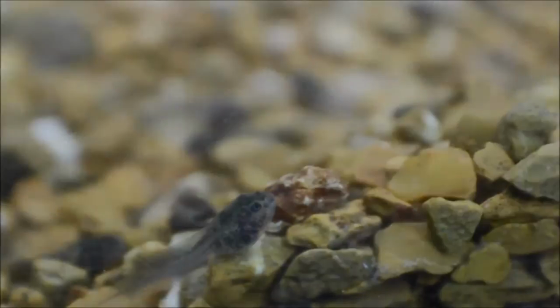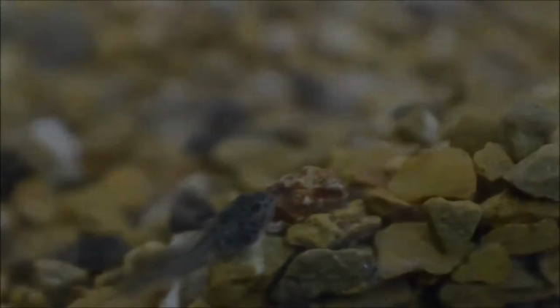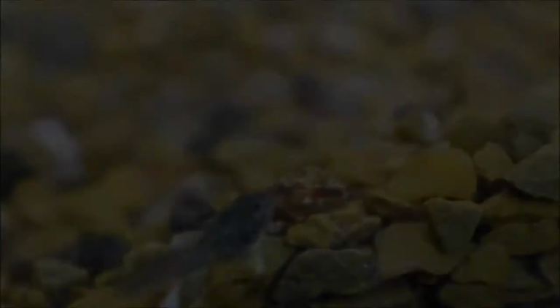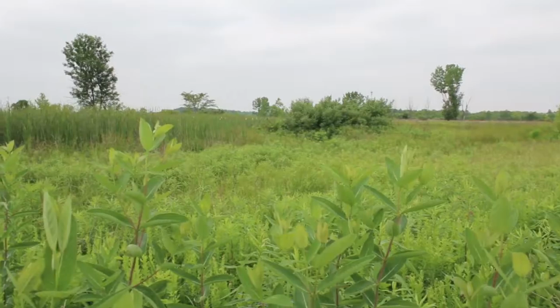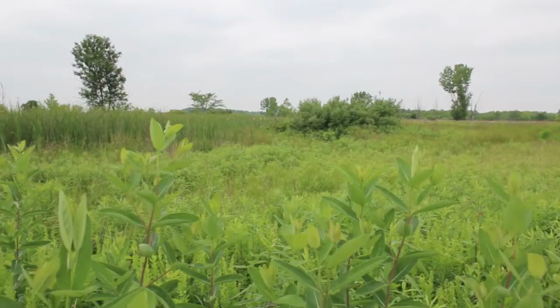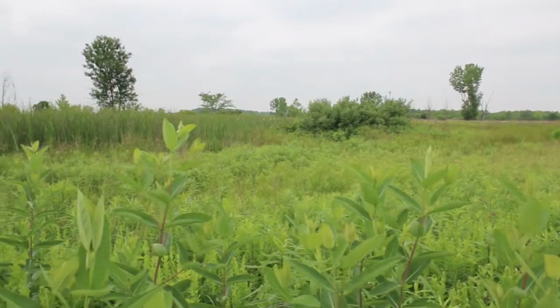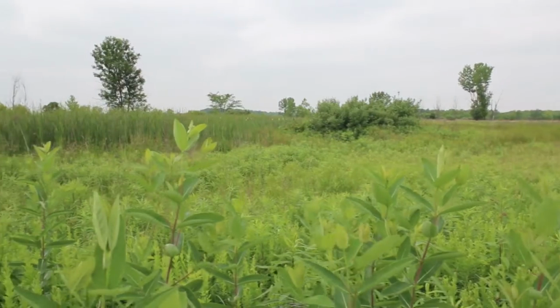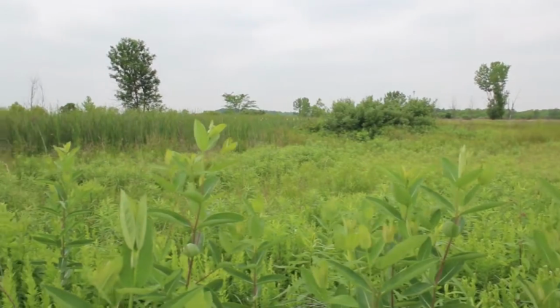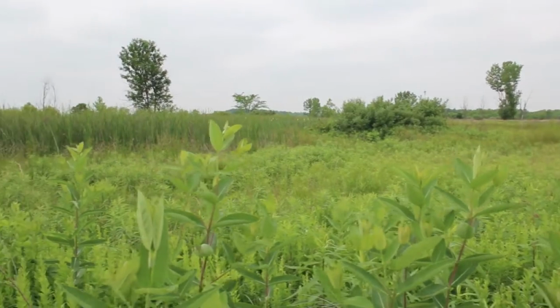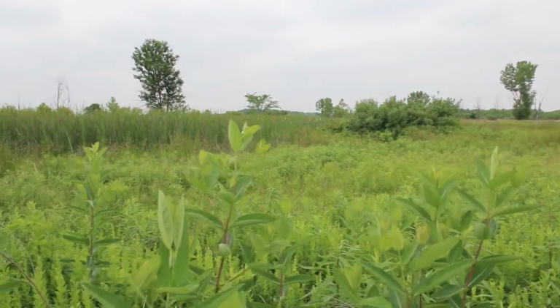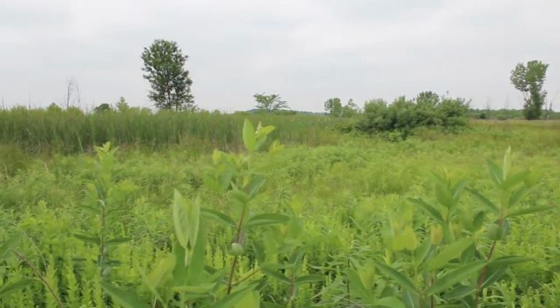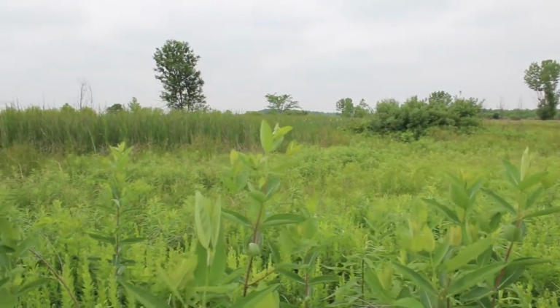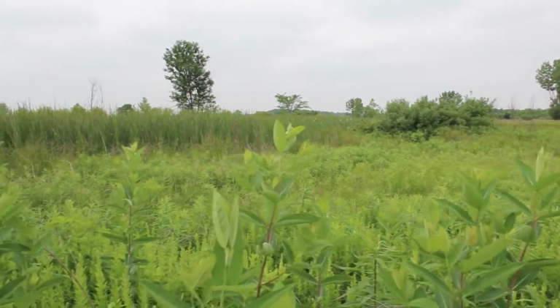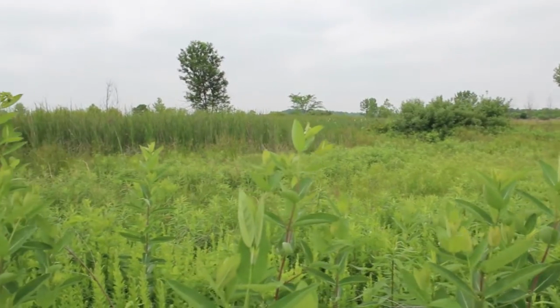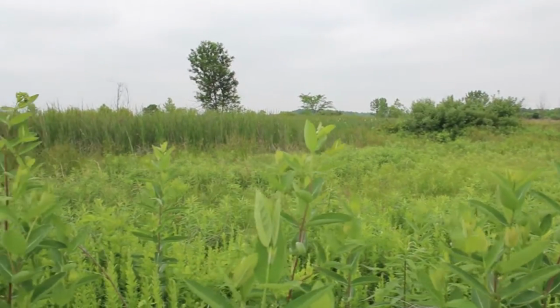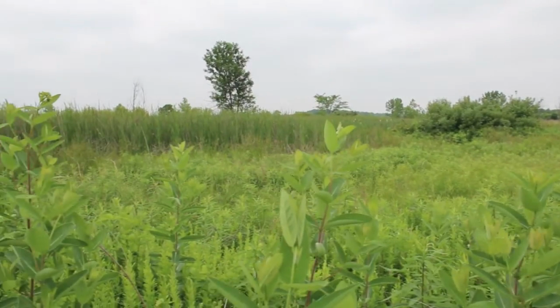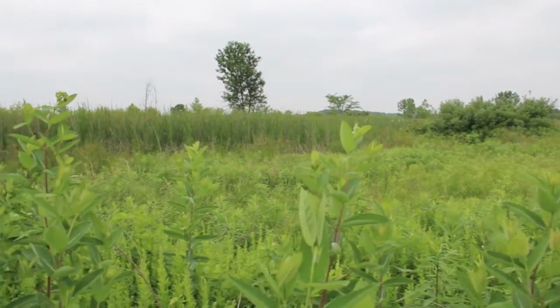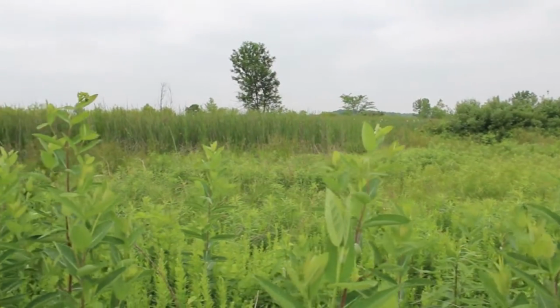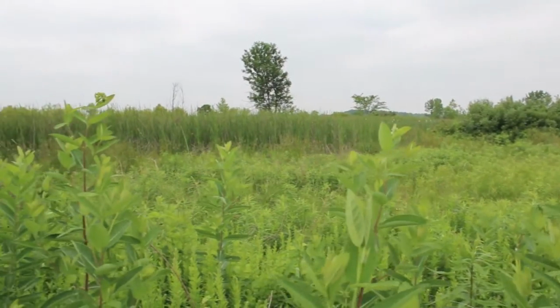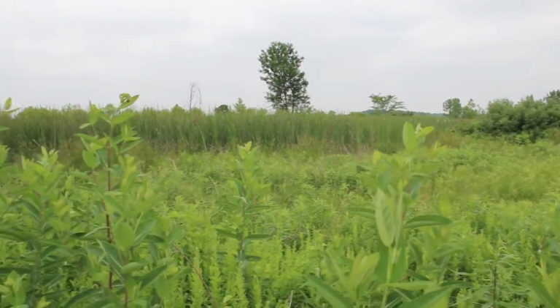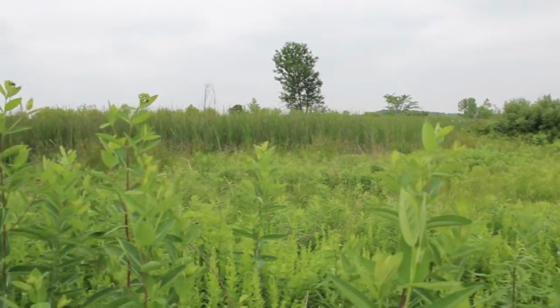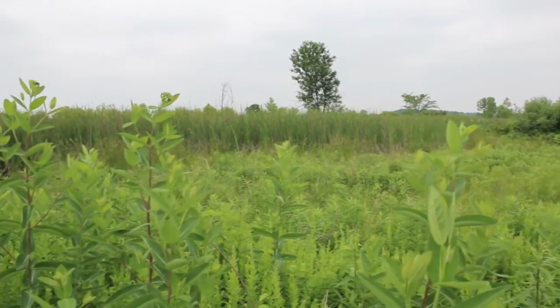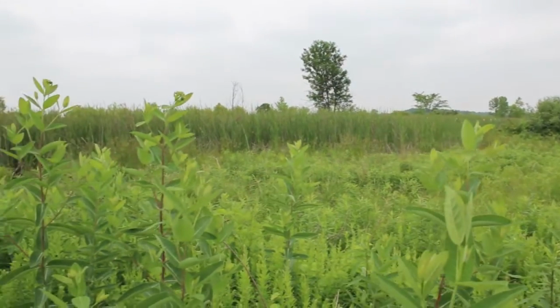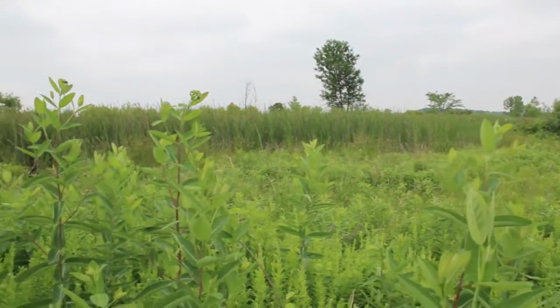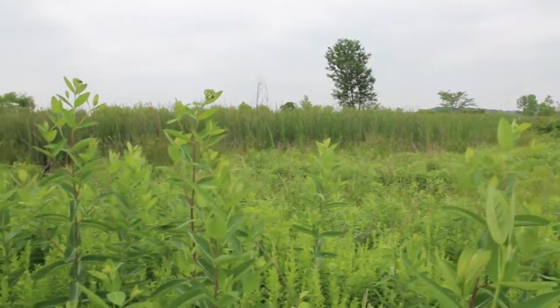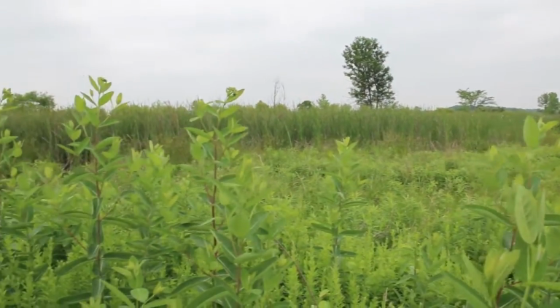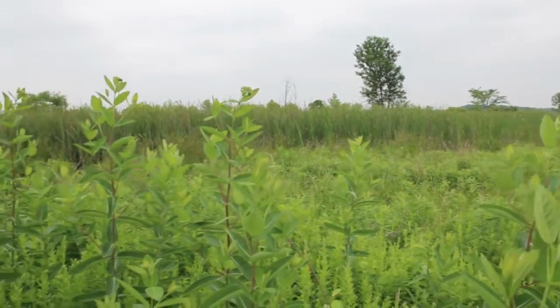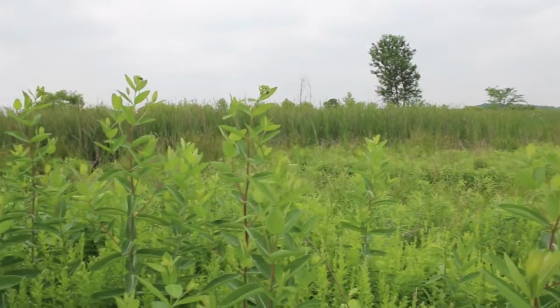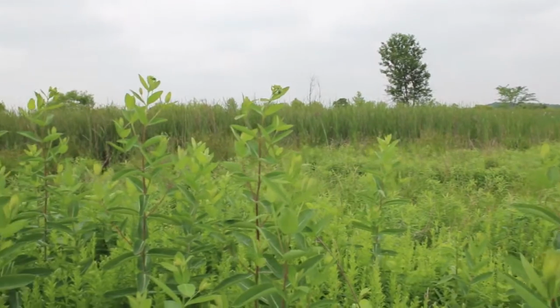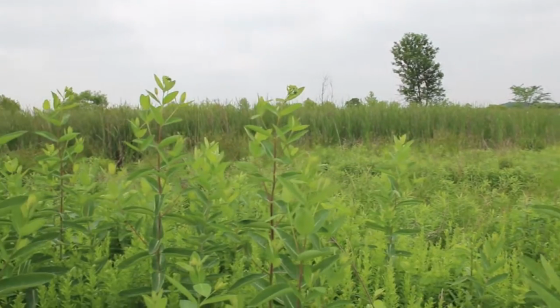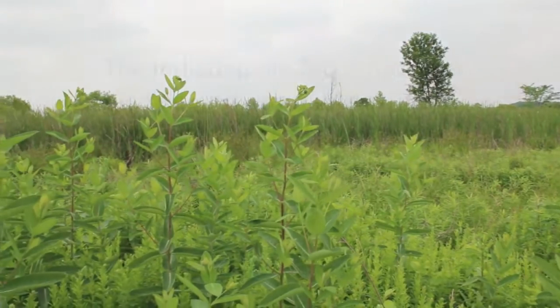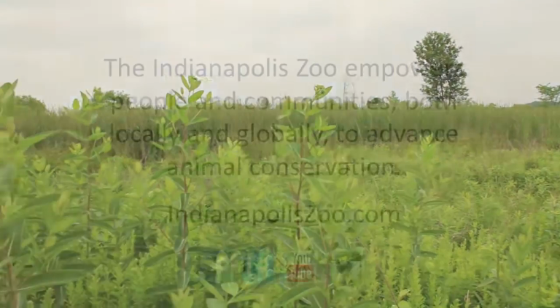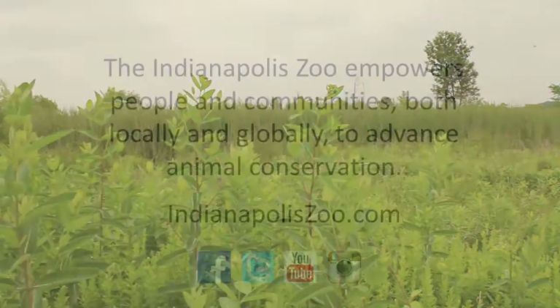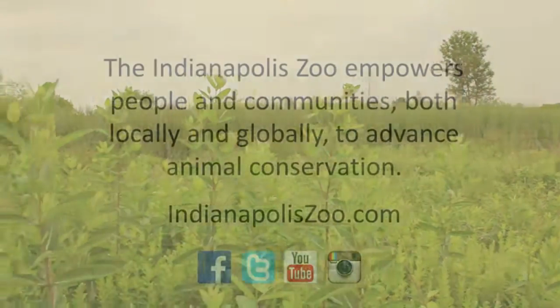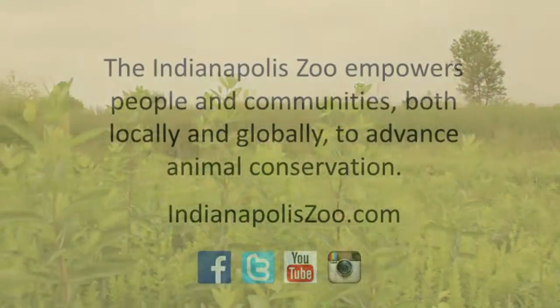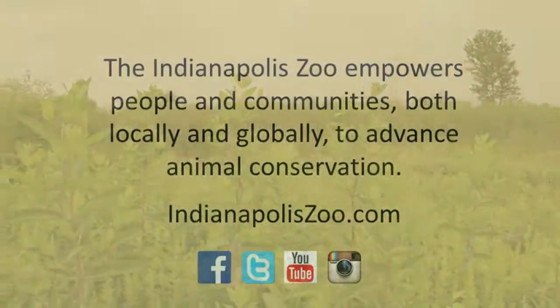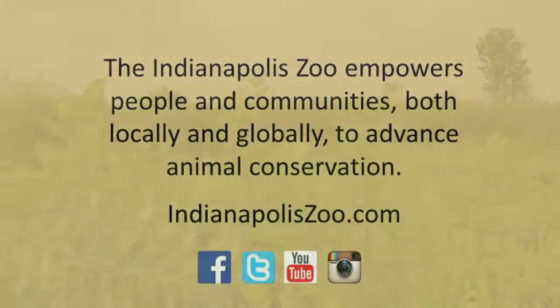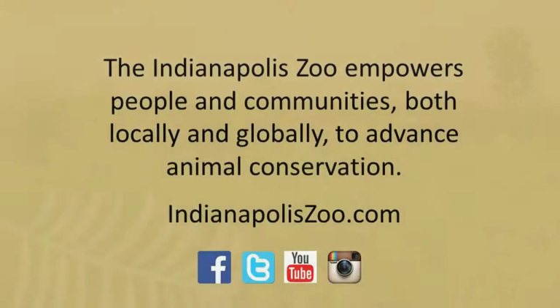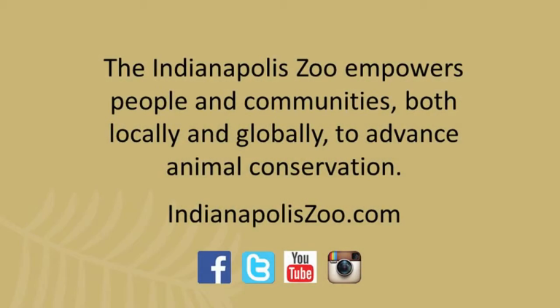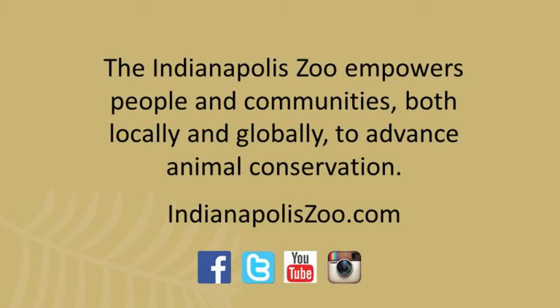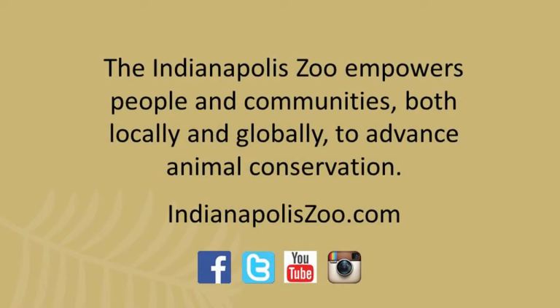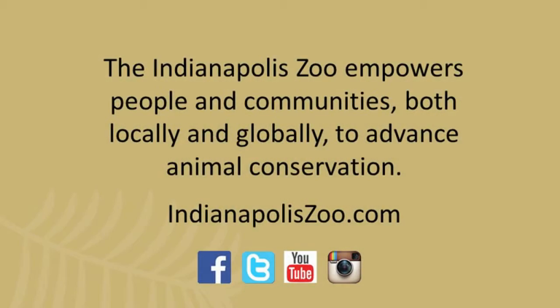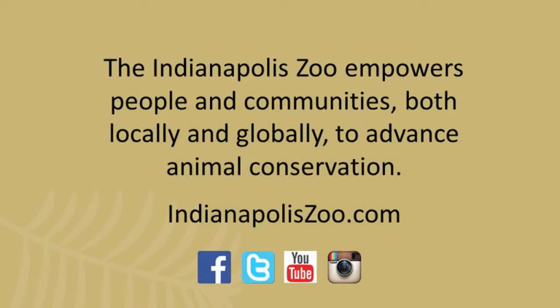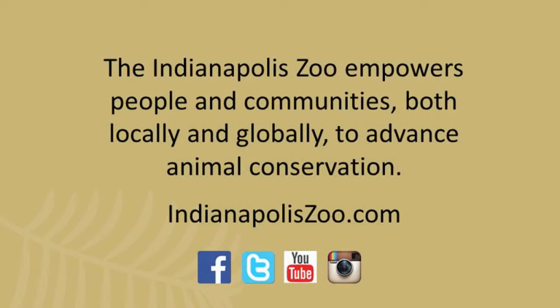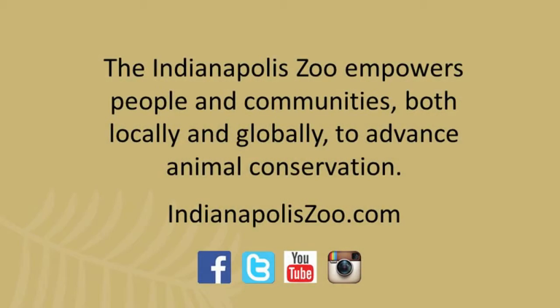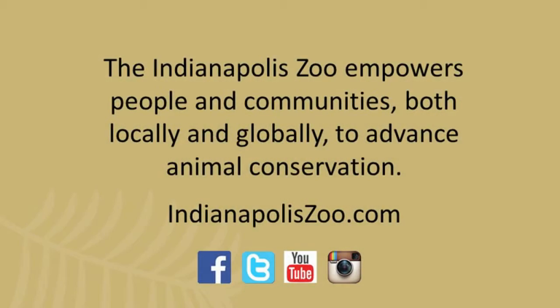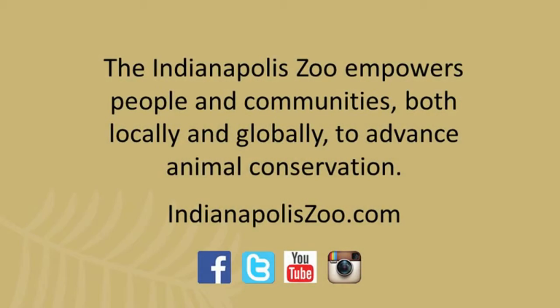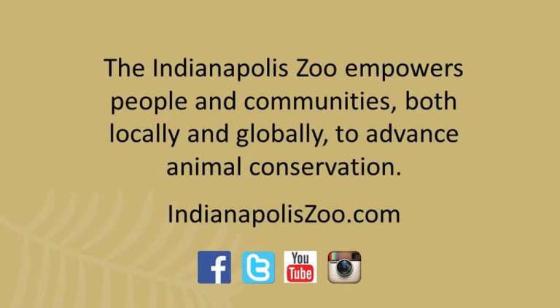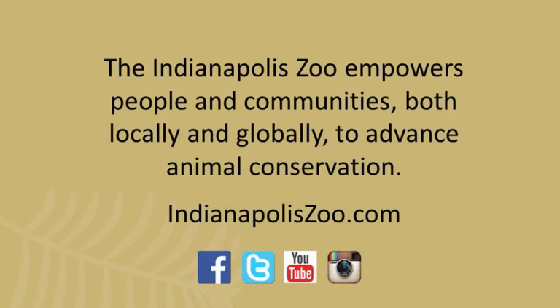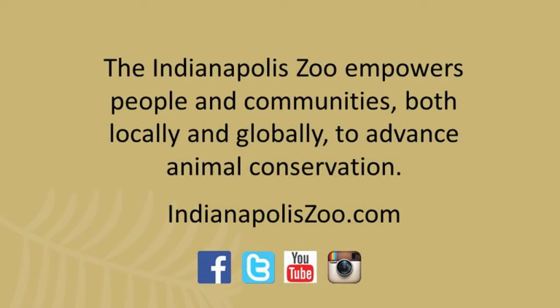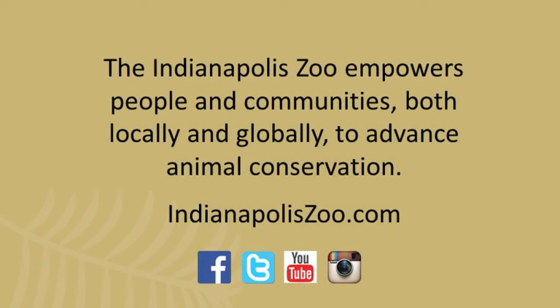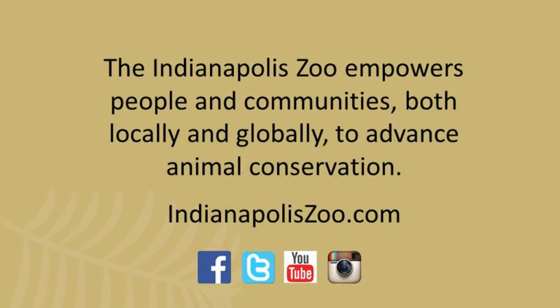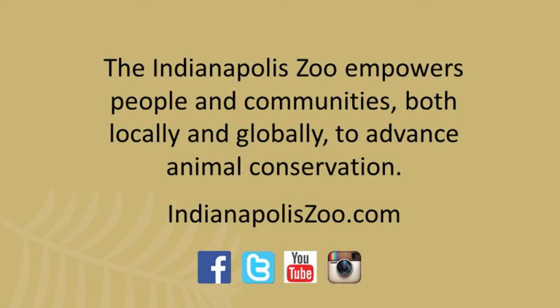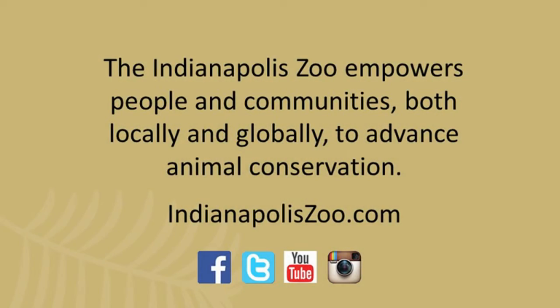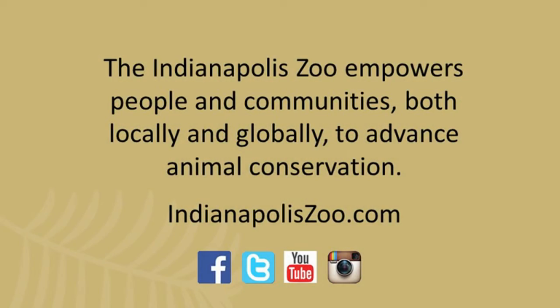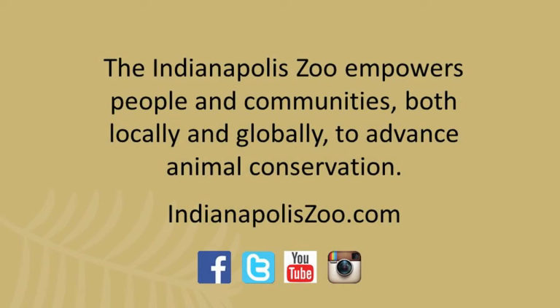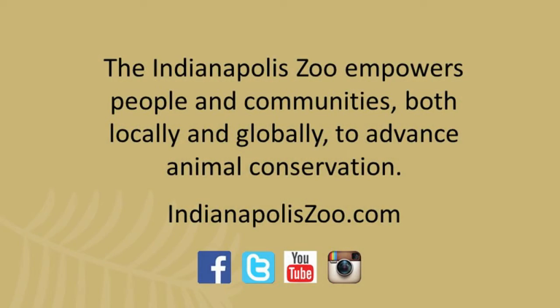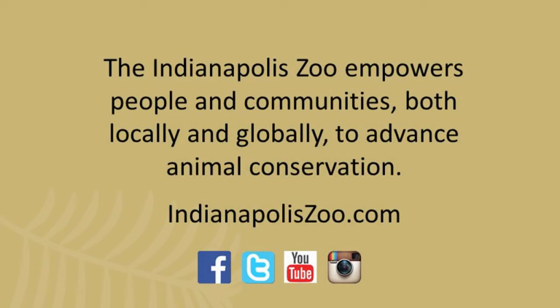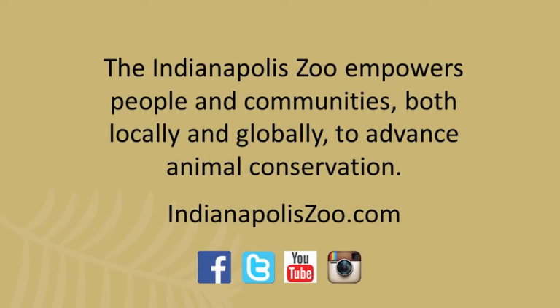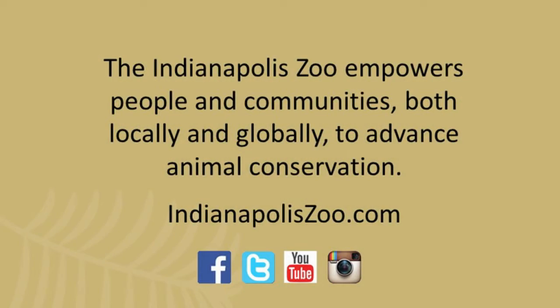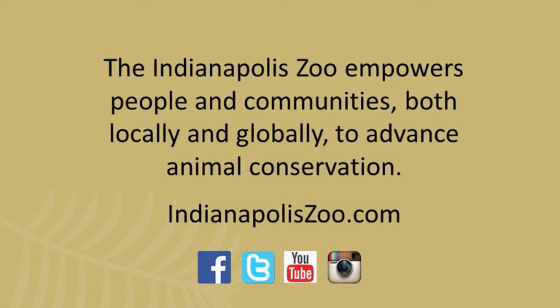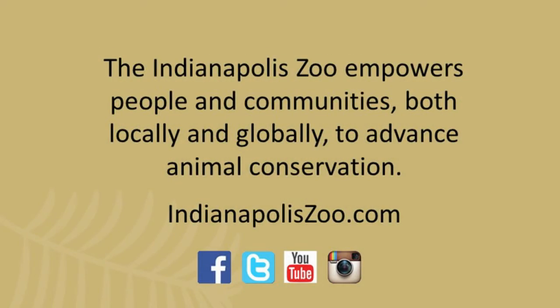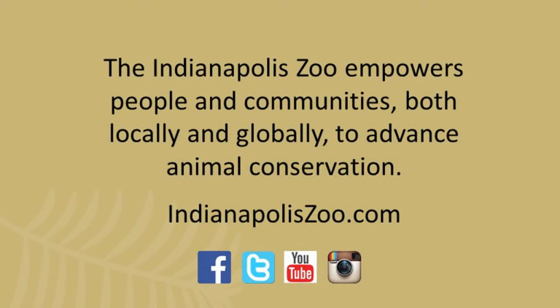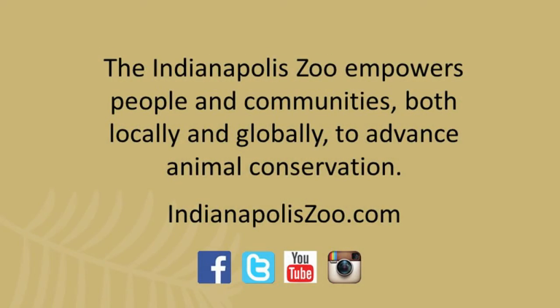You can learn more about crawfish frogs and how you can help at IndianapolisZoo.com. Together, we can save species.